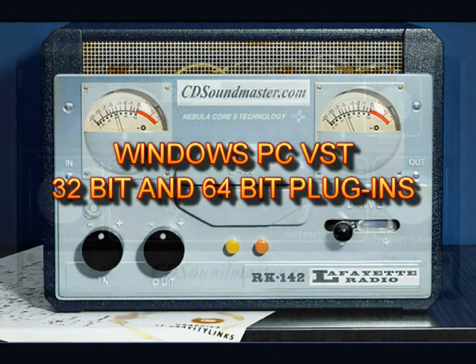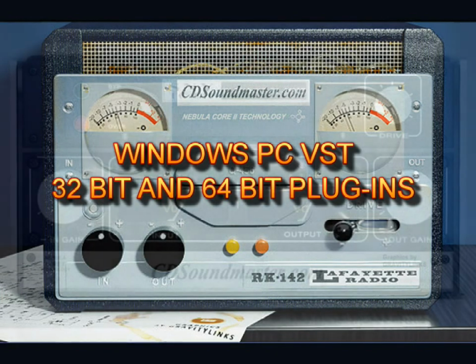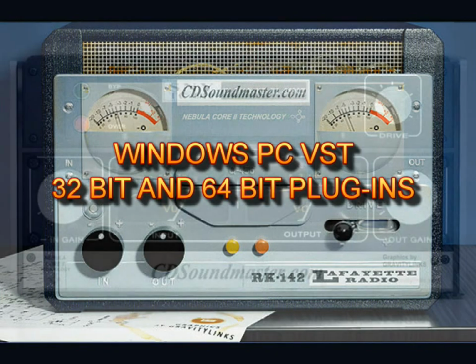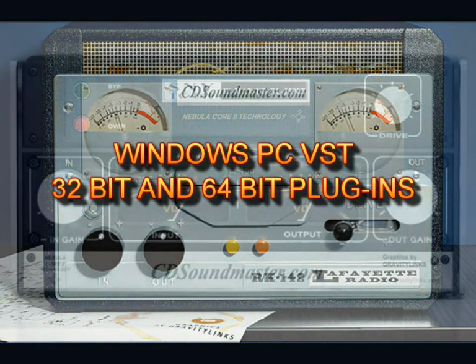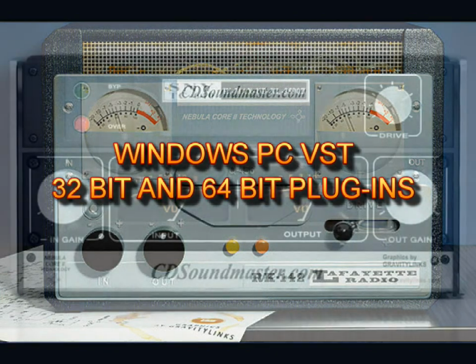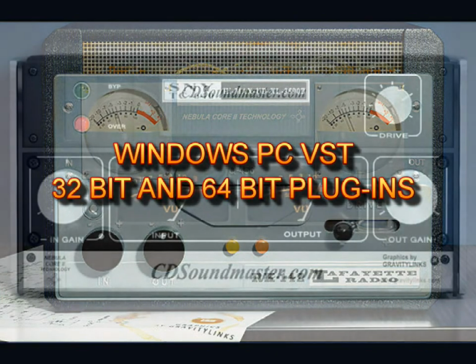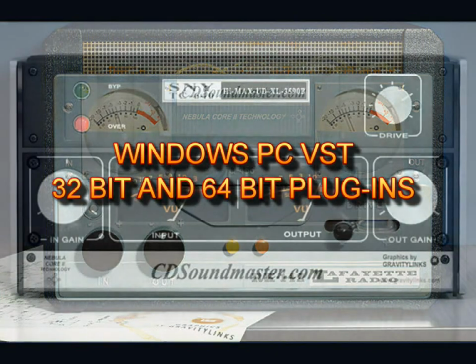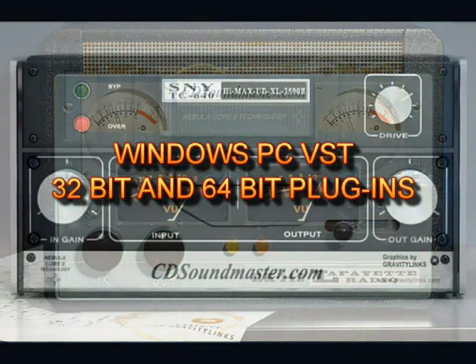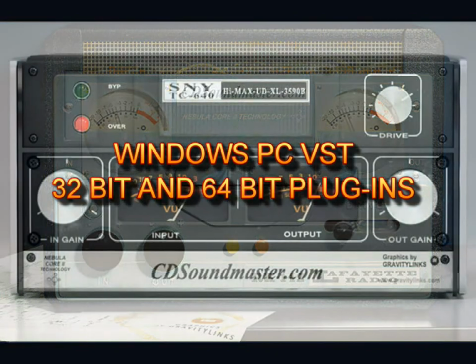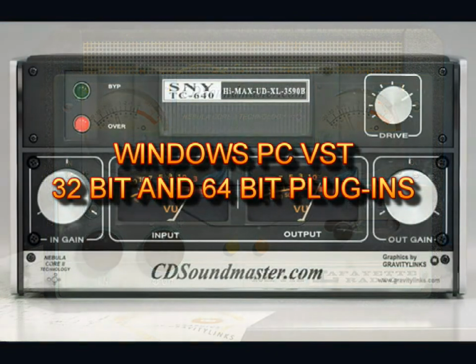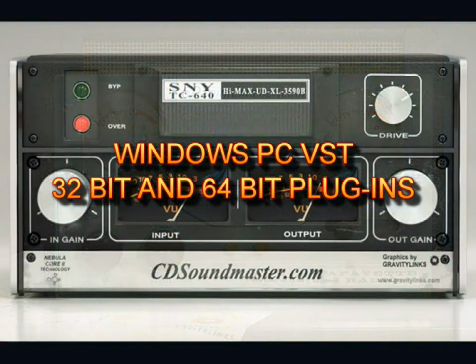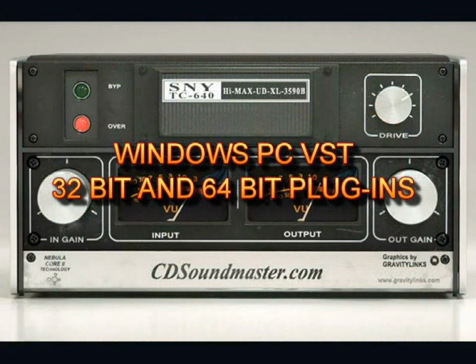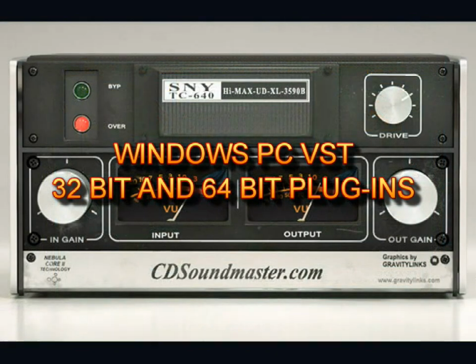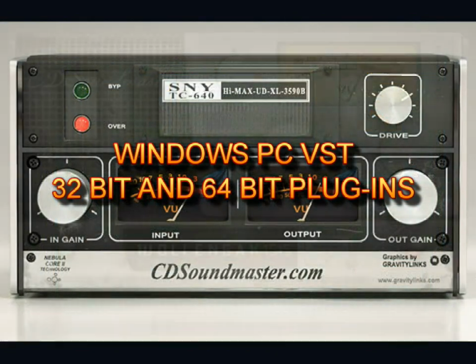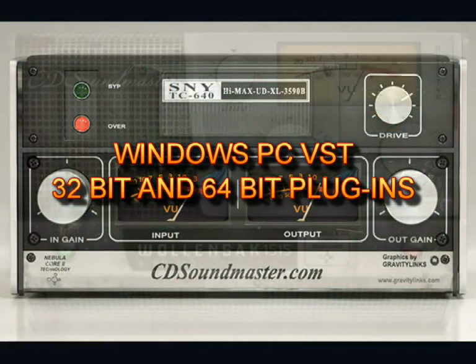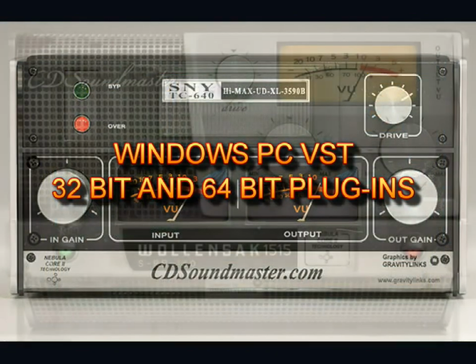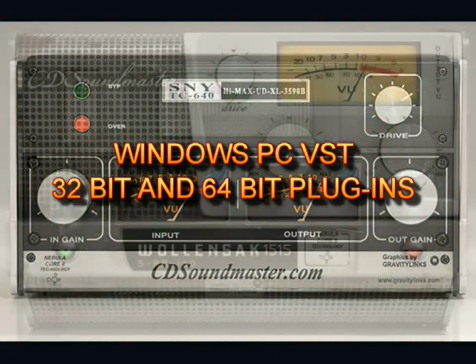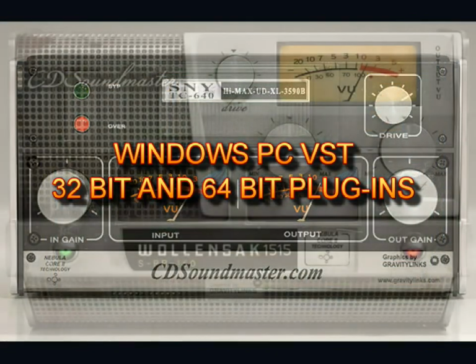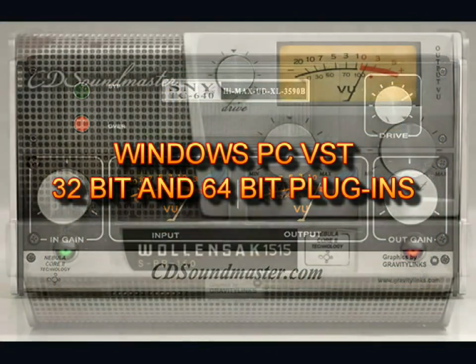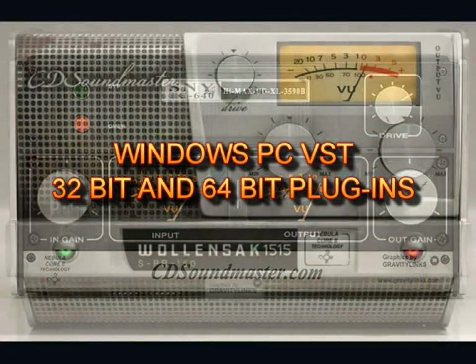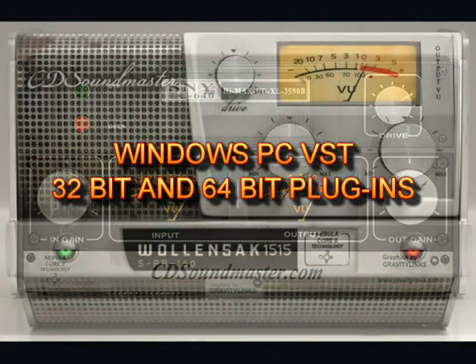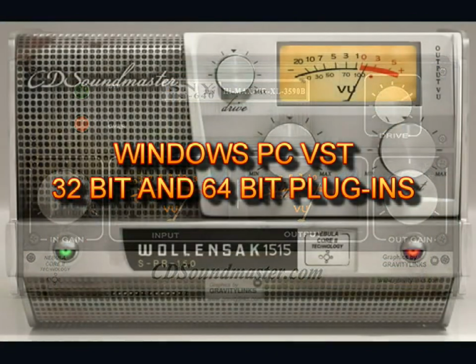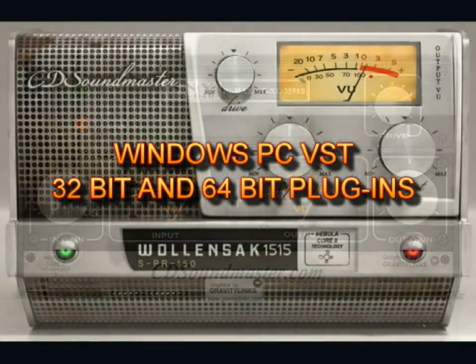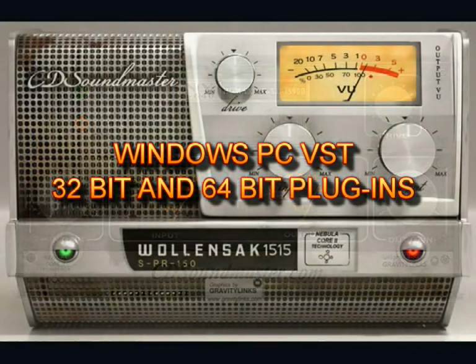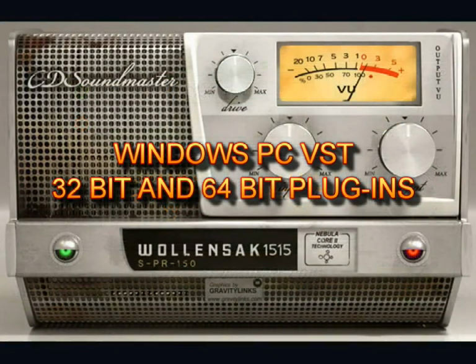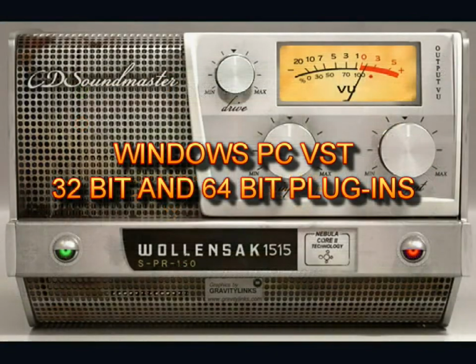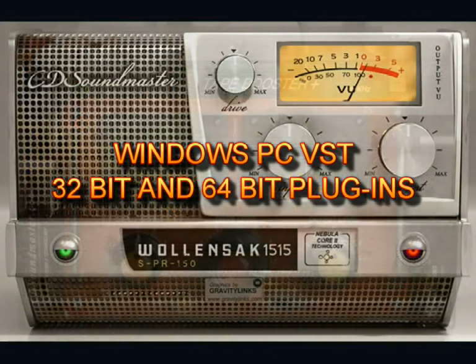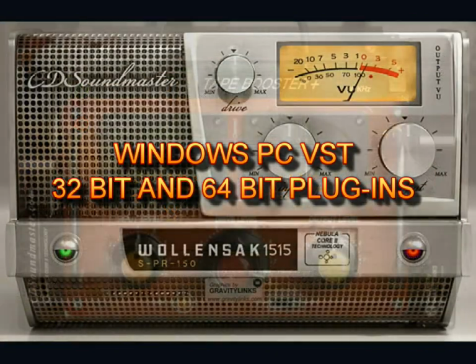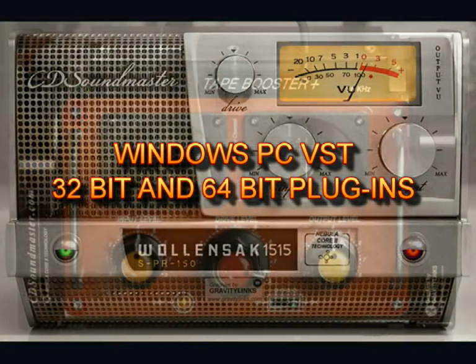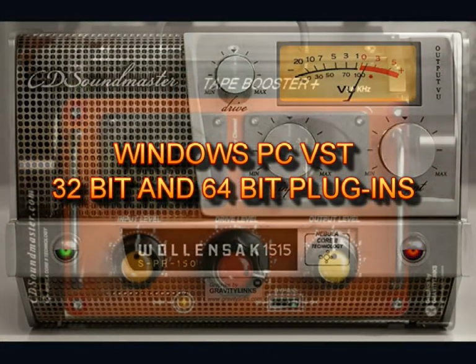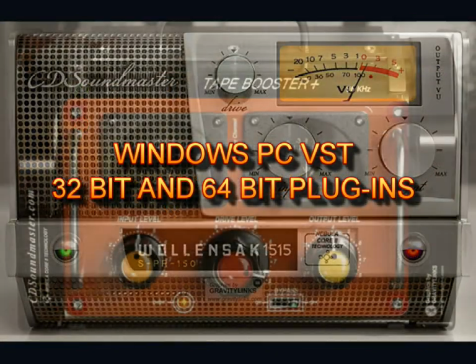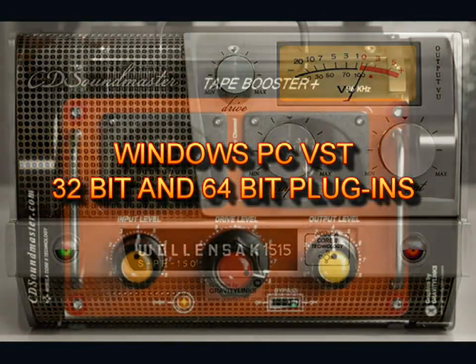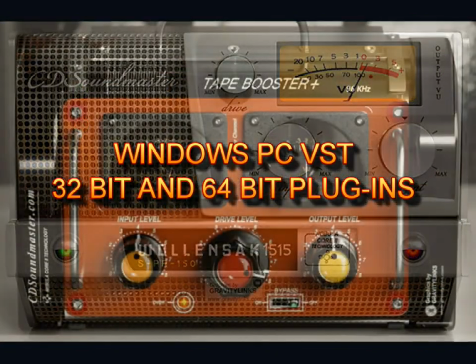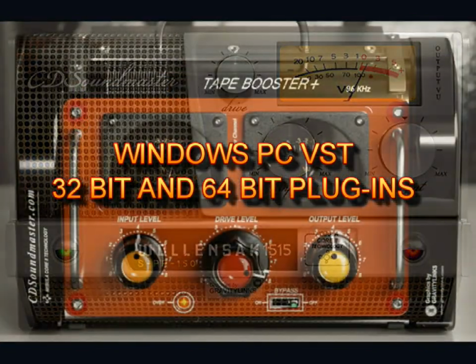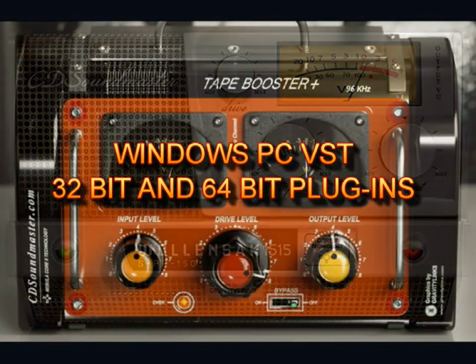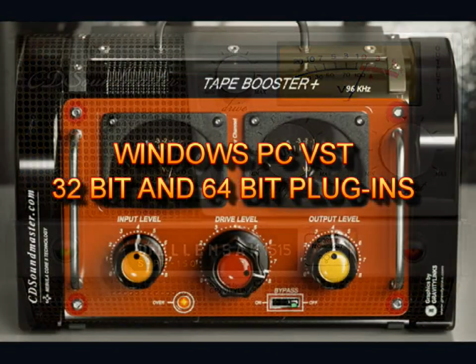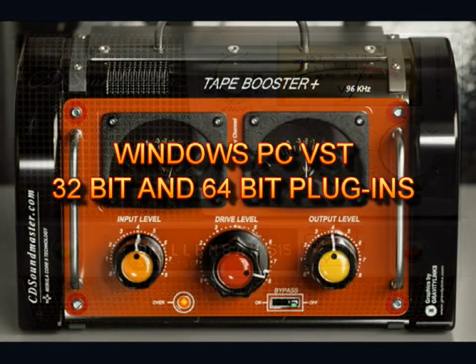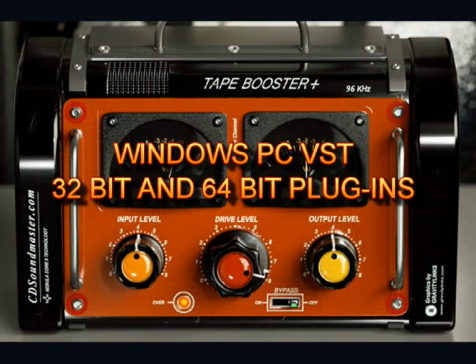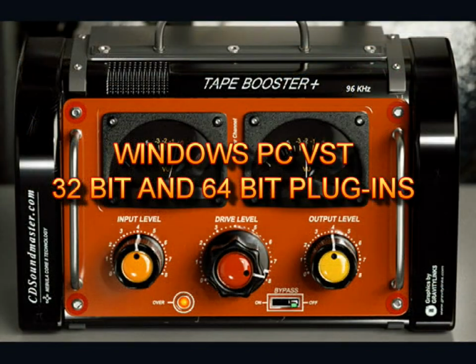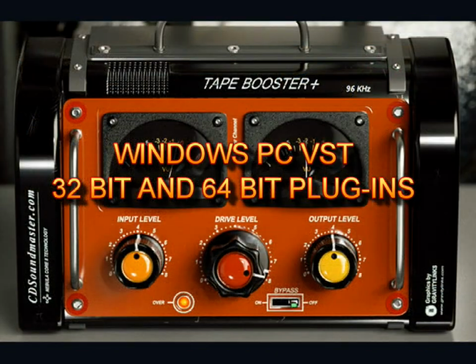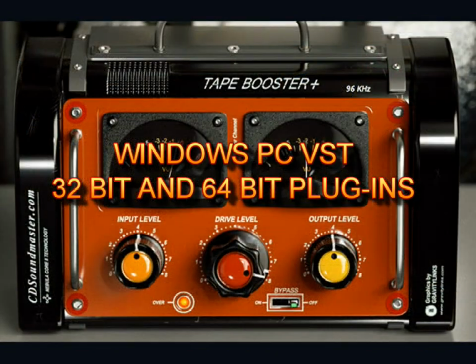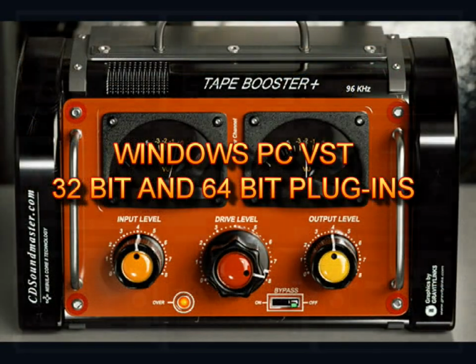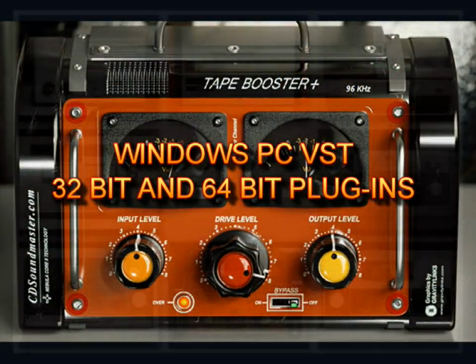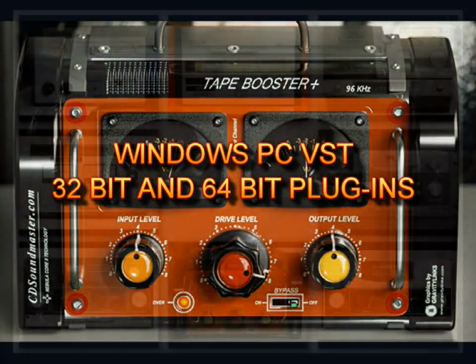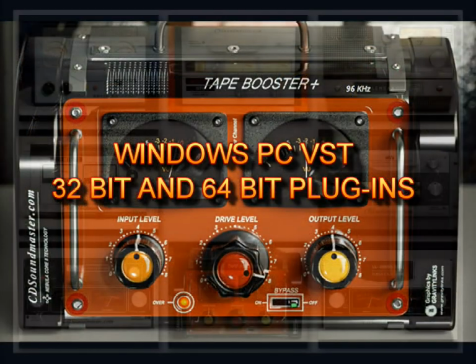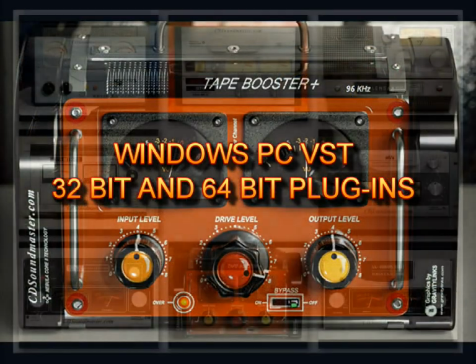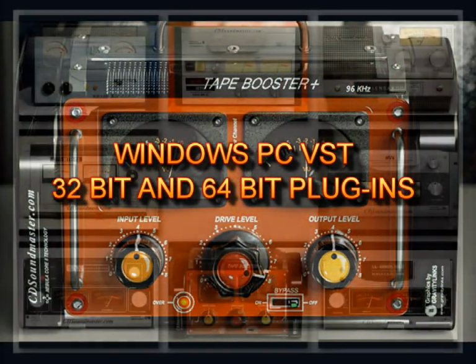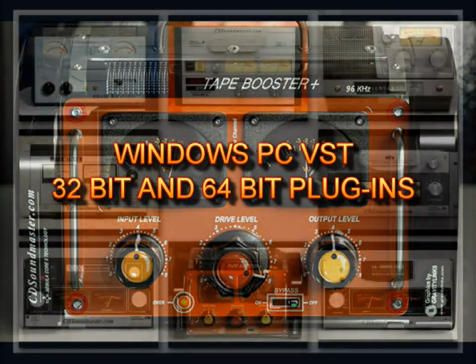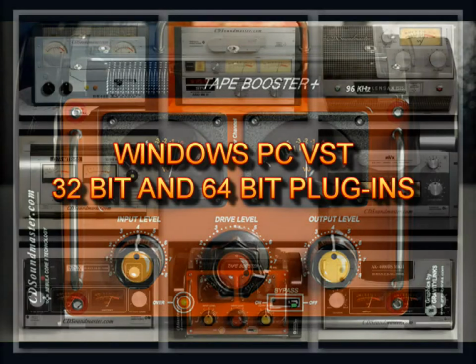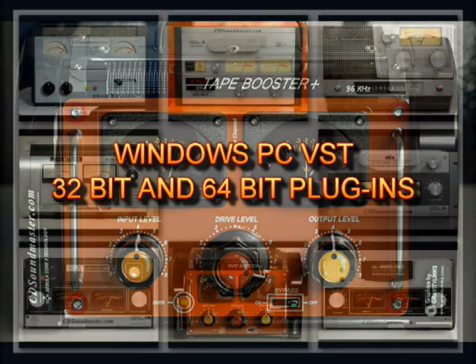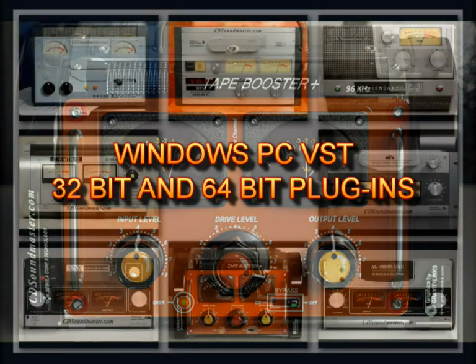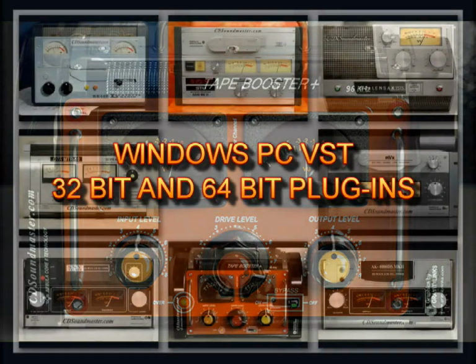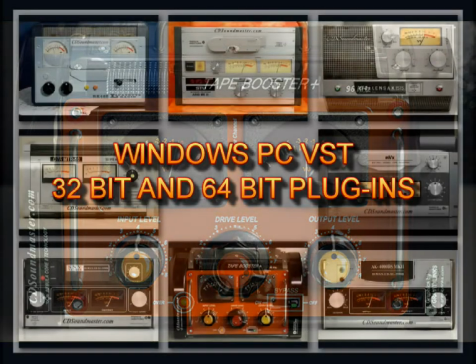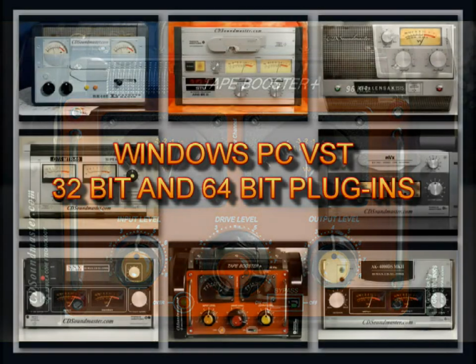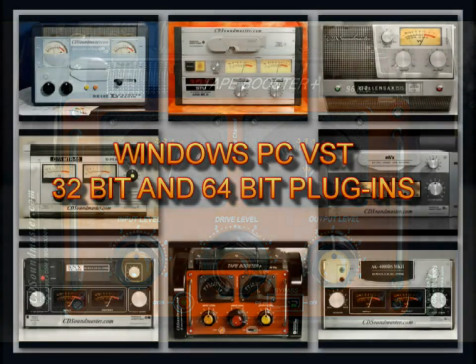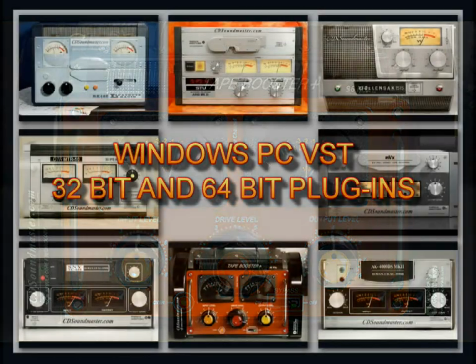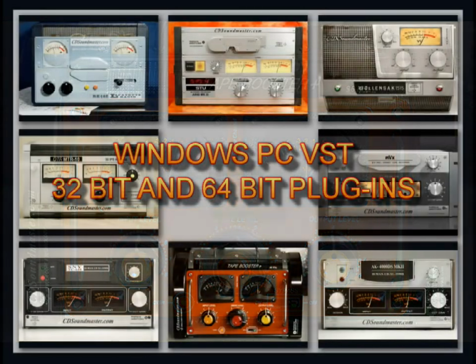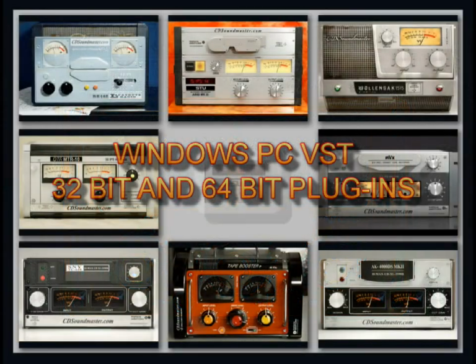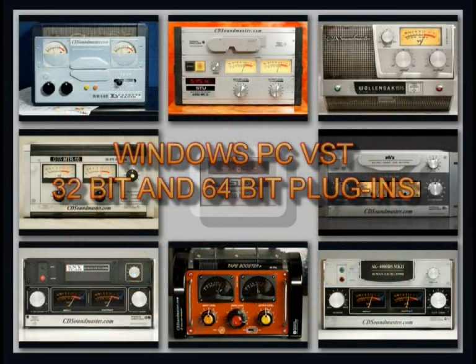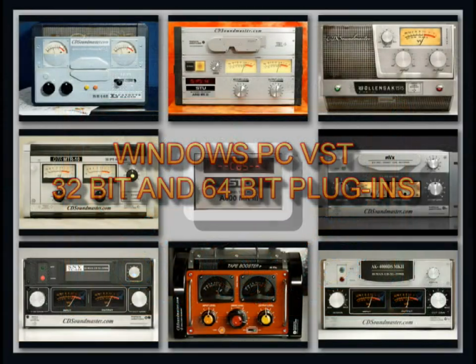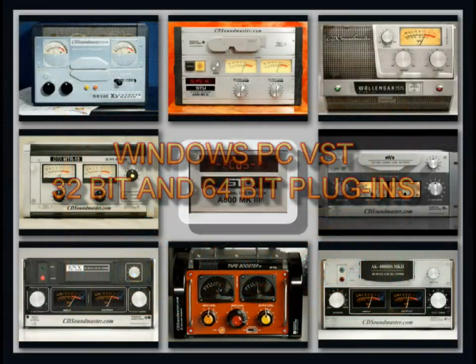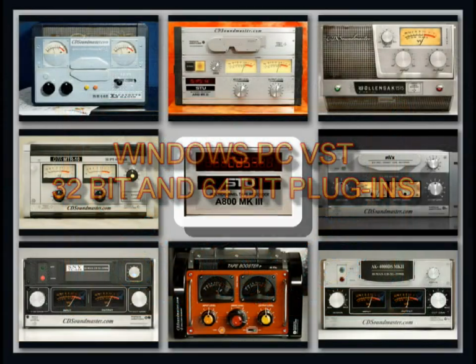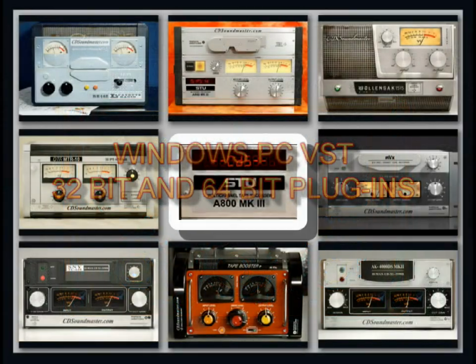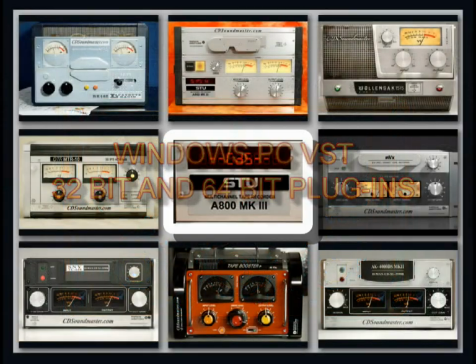R2R and Tape Booster Plus are now available for Windows PC in 32-bit and 64-bit VST formats.